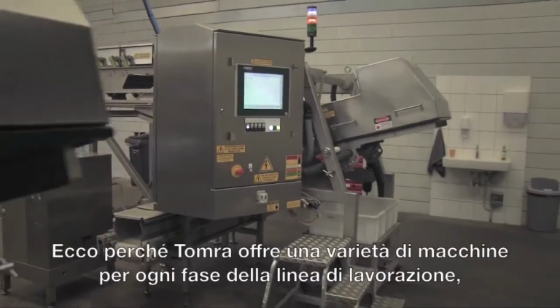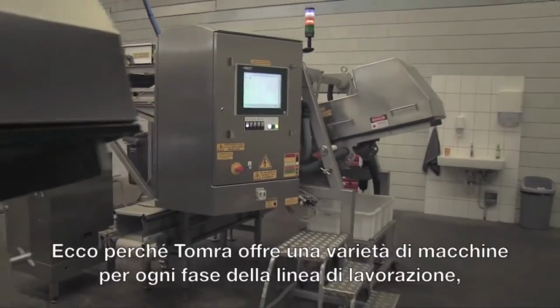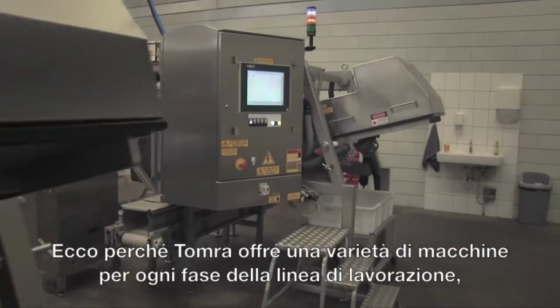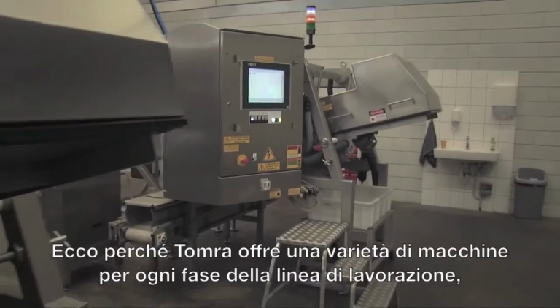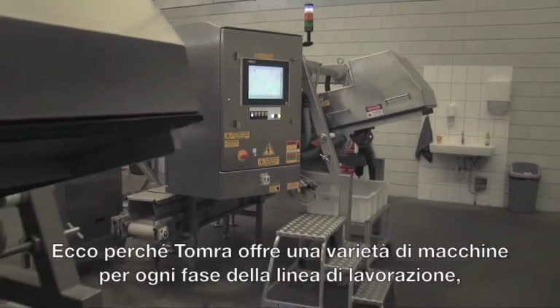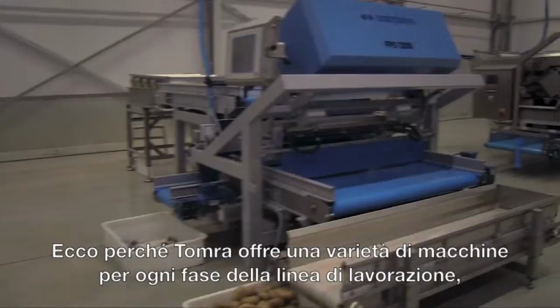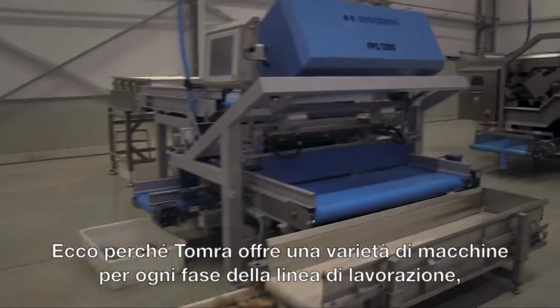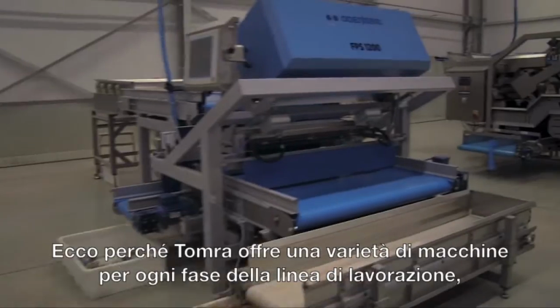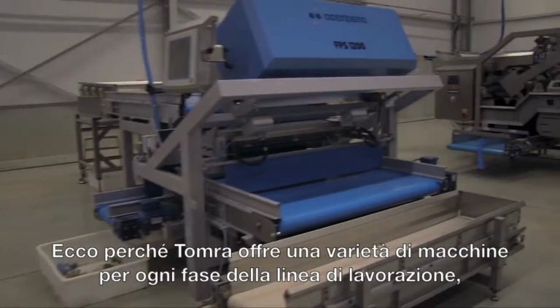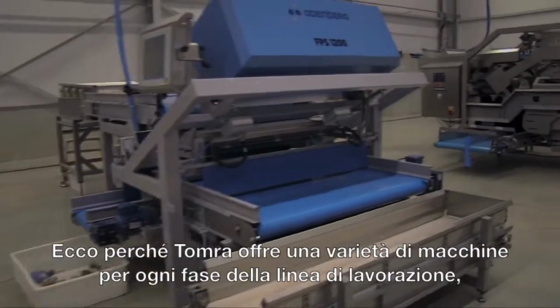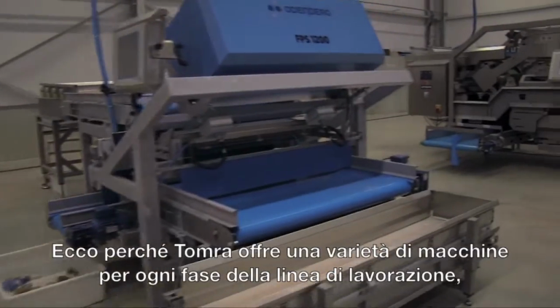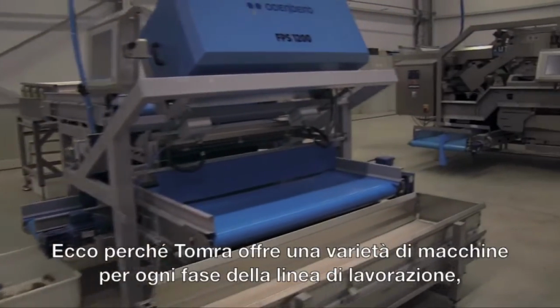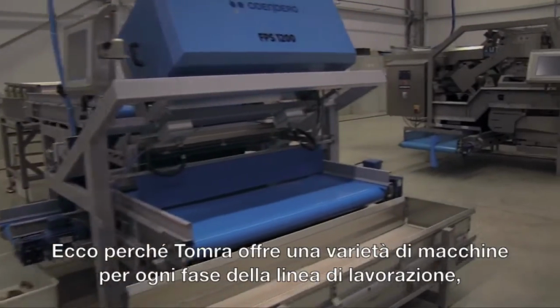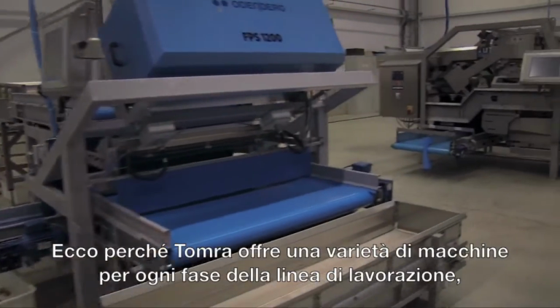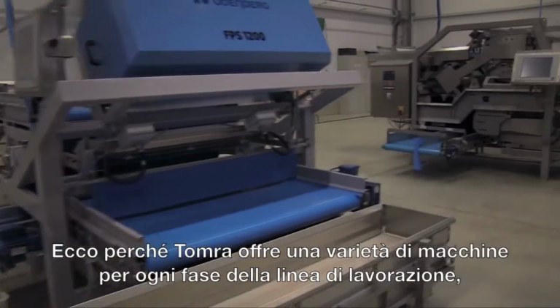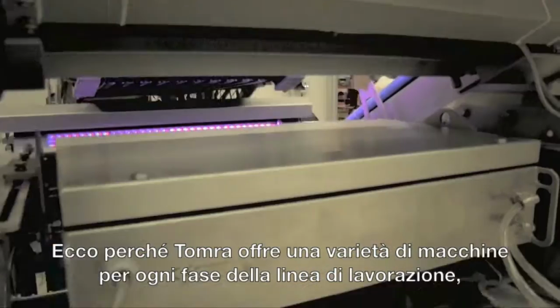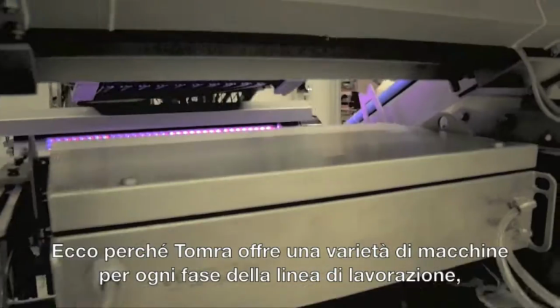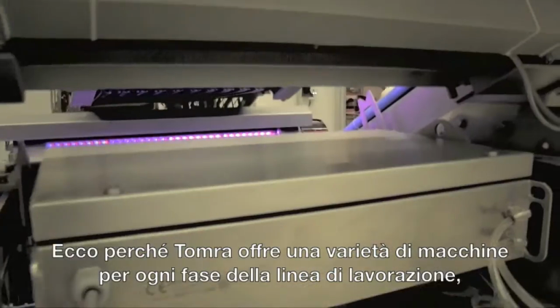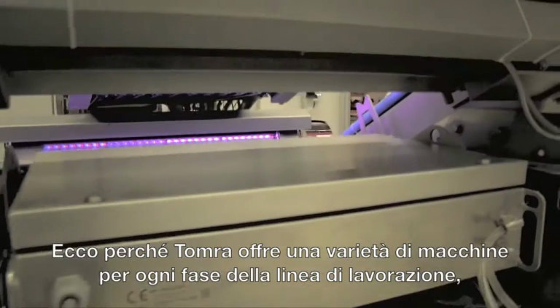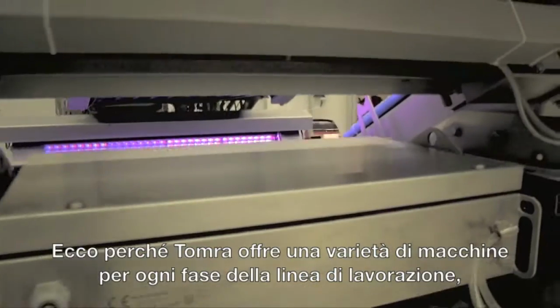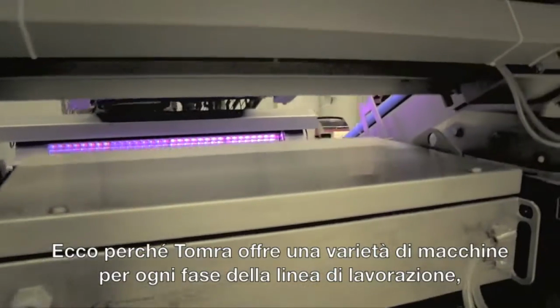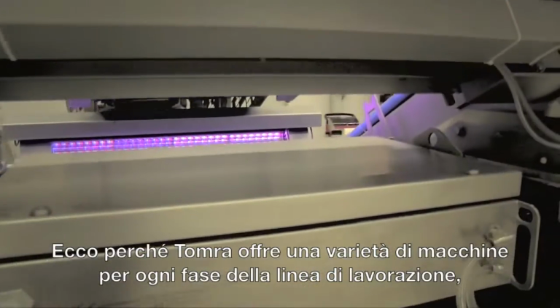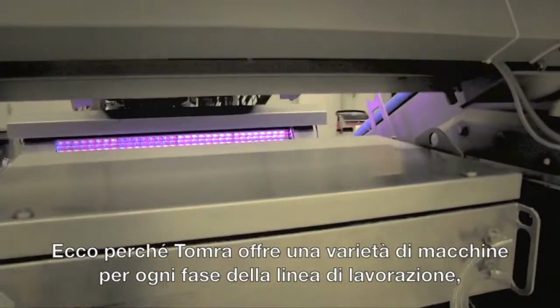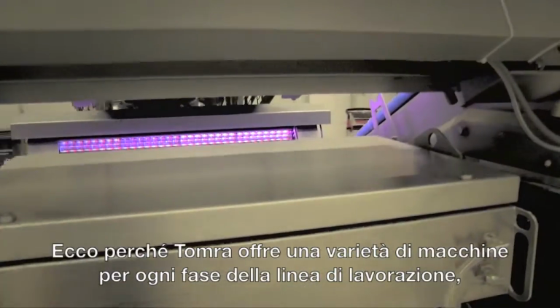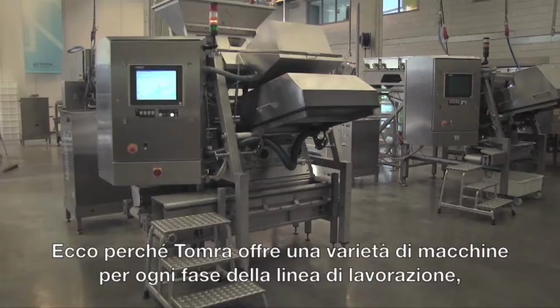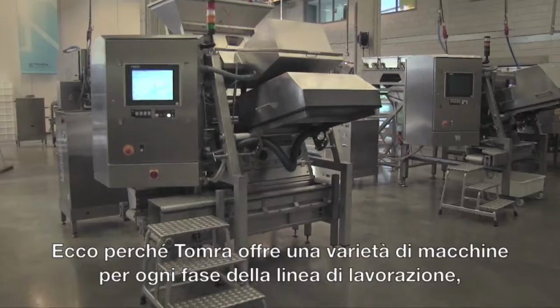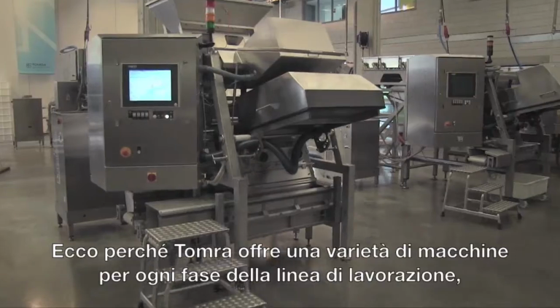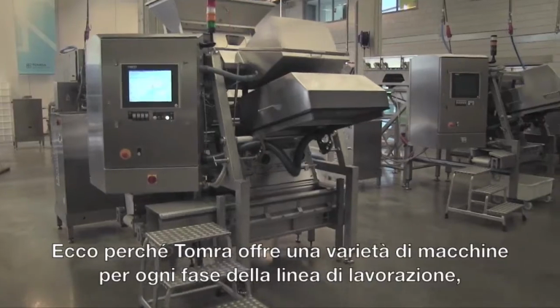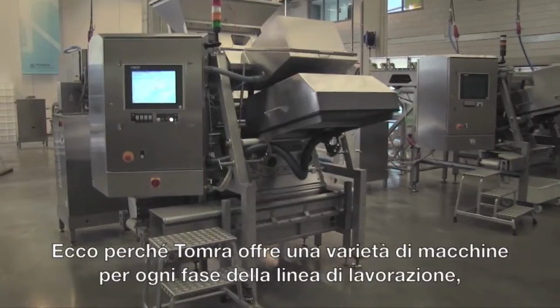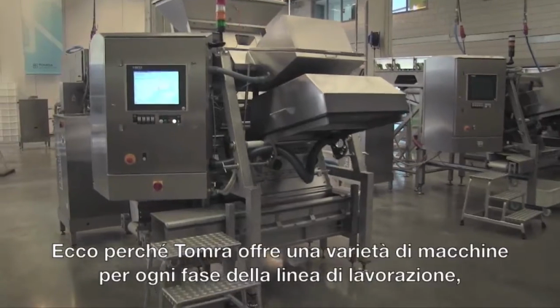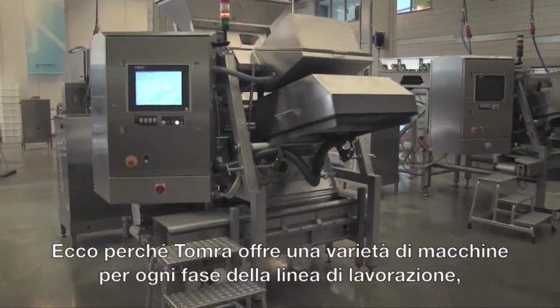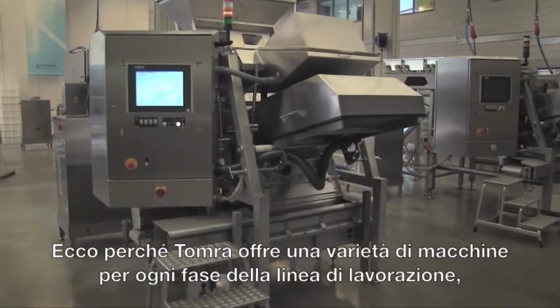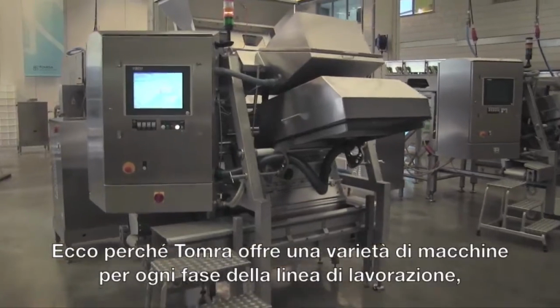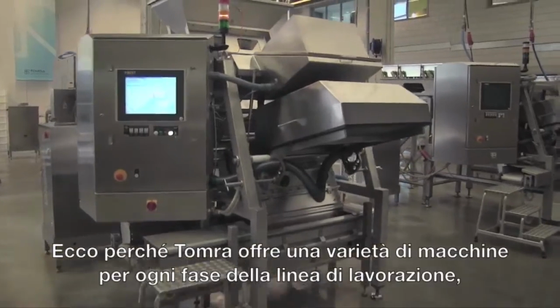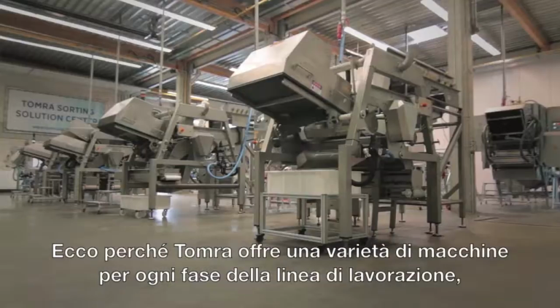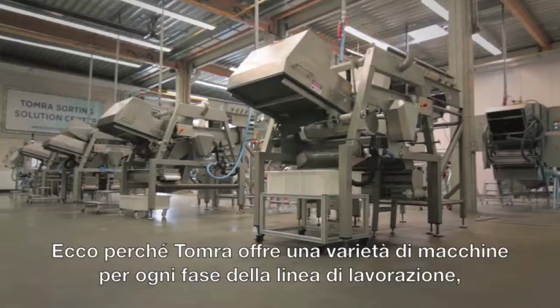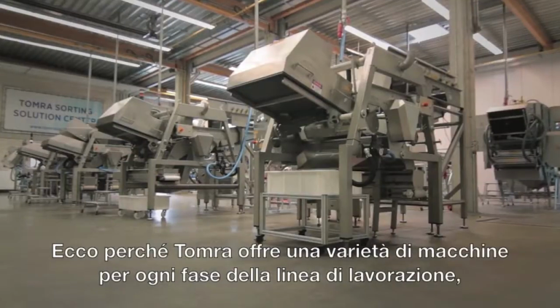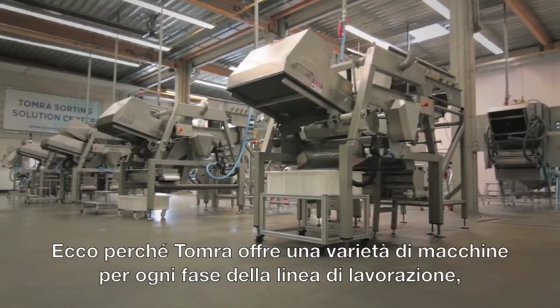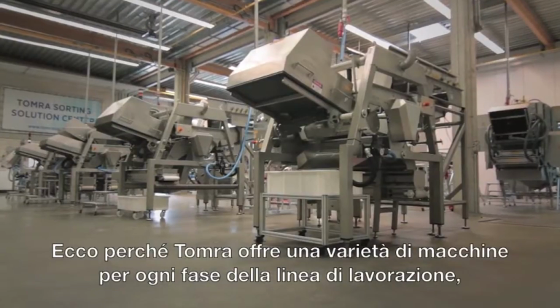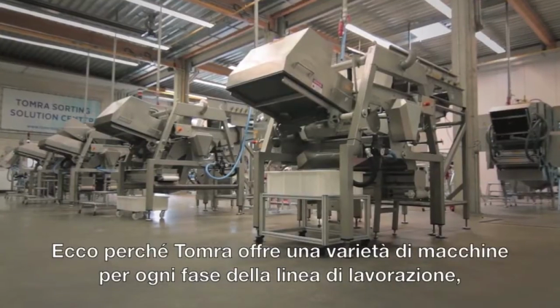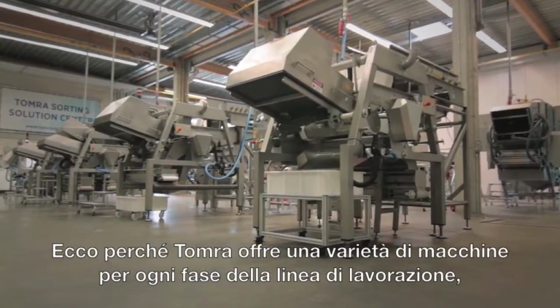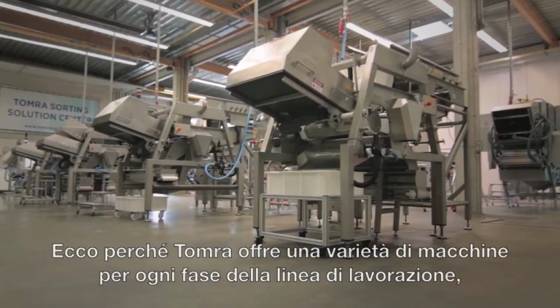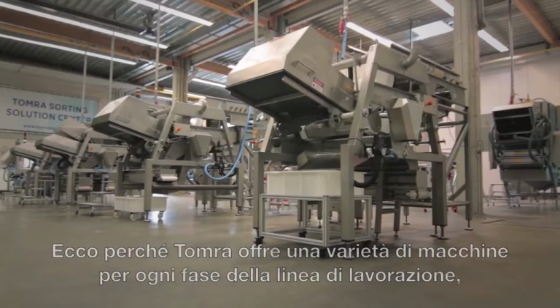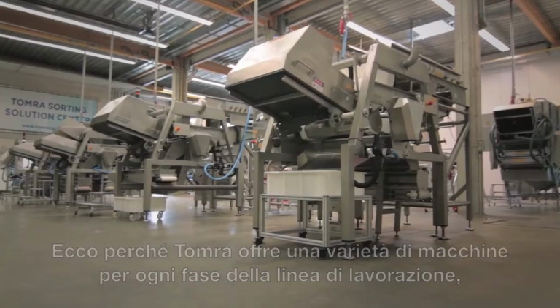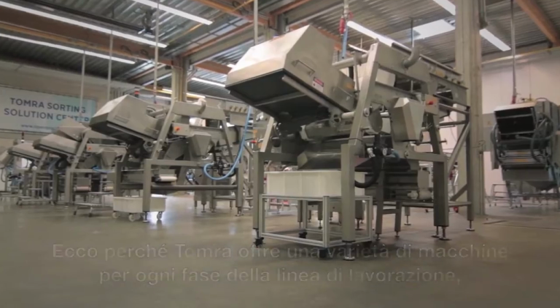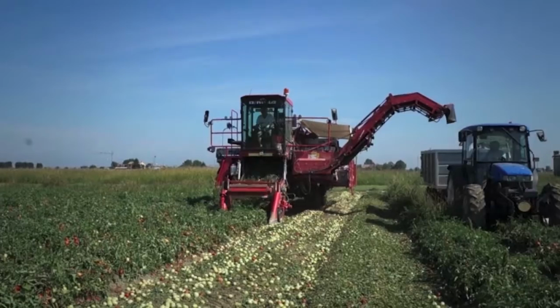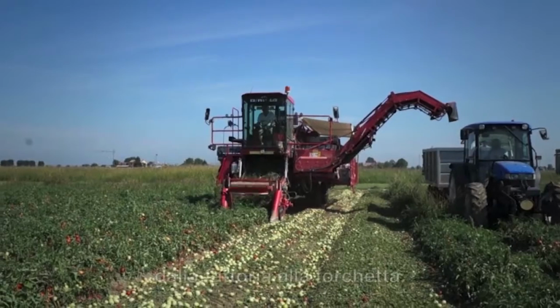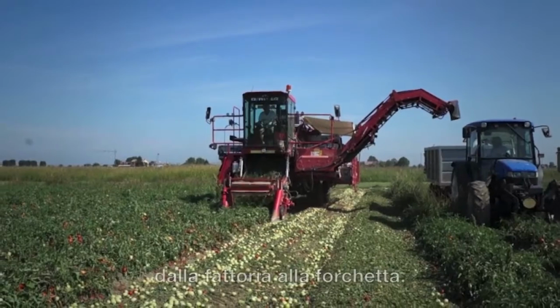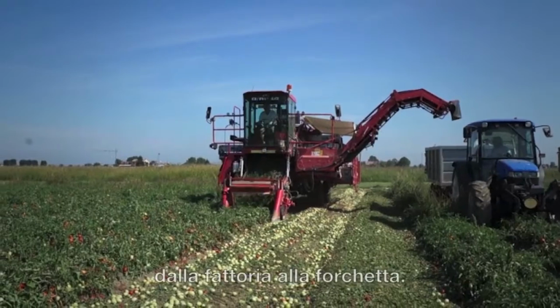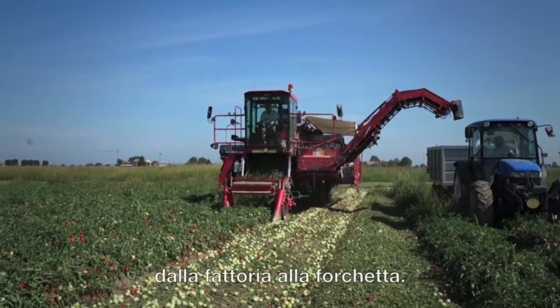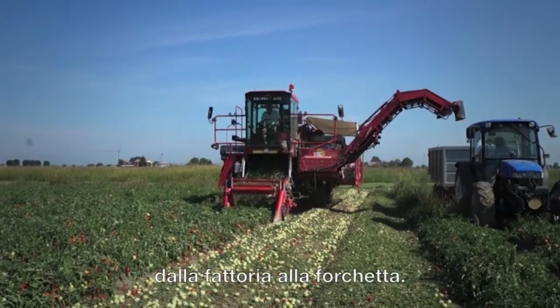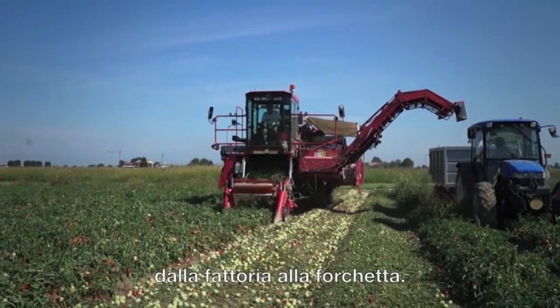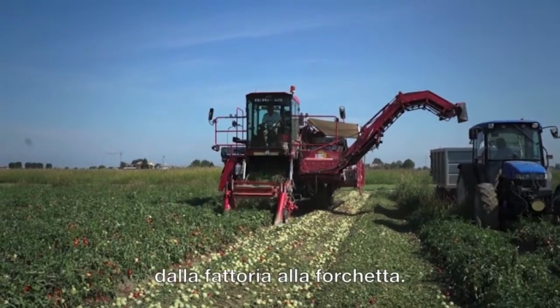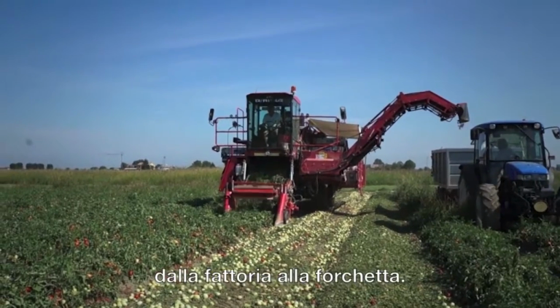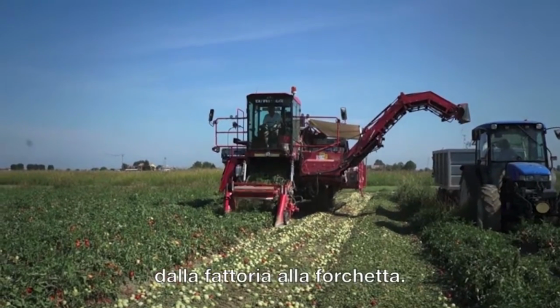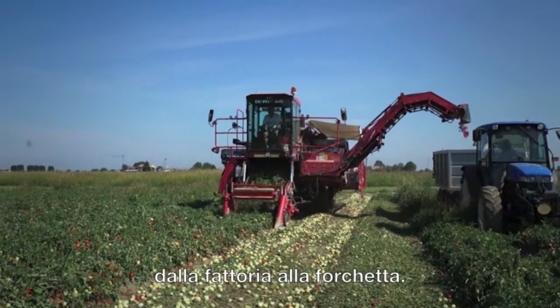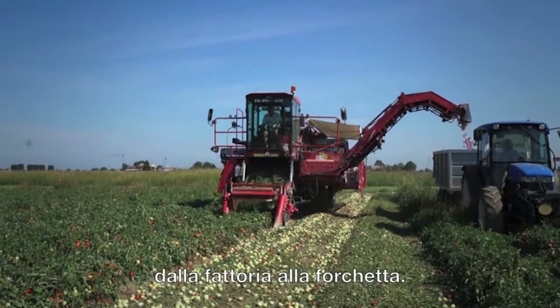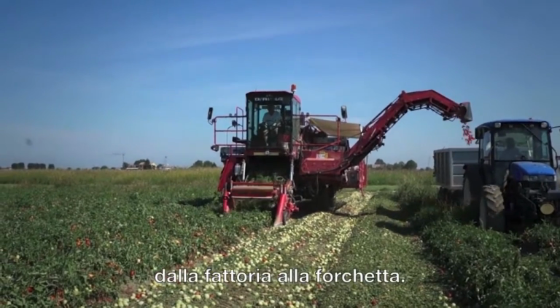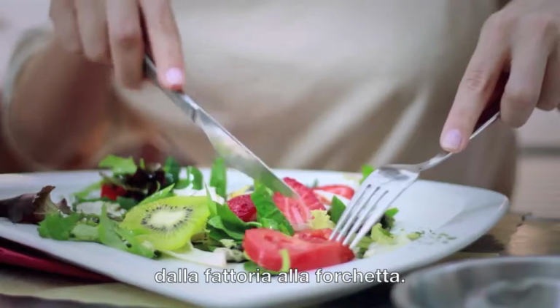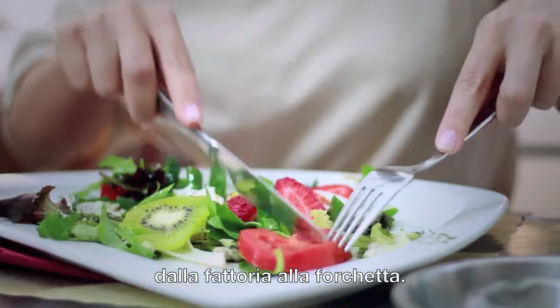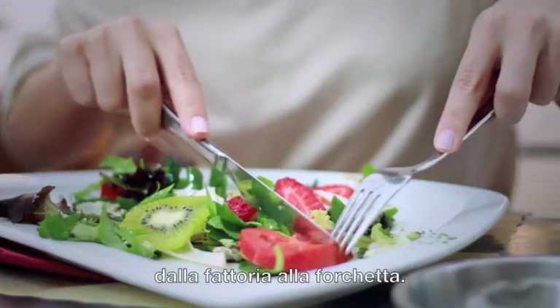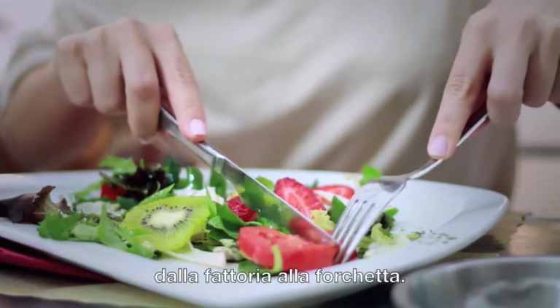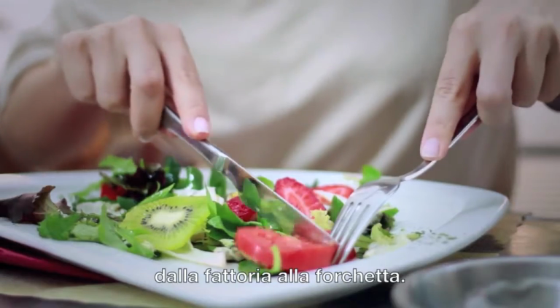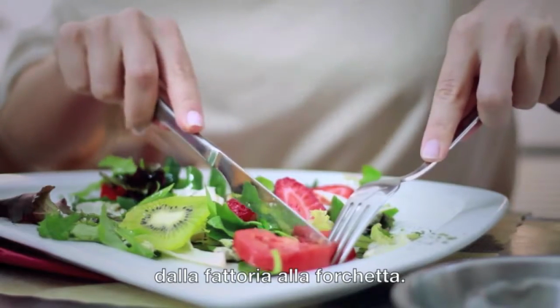Quality control and sorting in every step of the production chain is of great importance in order to deliver top quality products. That's why Tomra delivers a variety of machines for every stage of the processing line, from farm to fork.